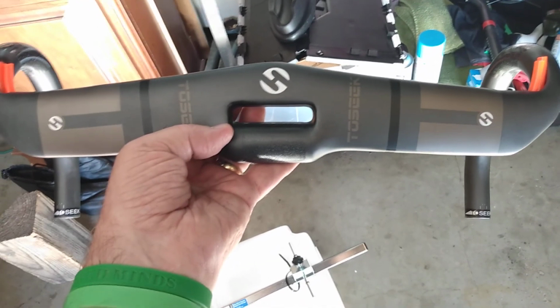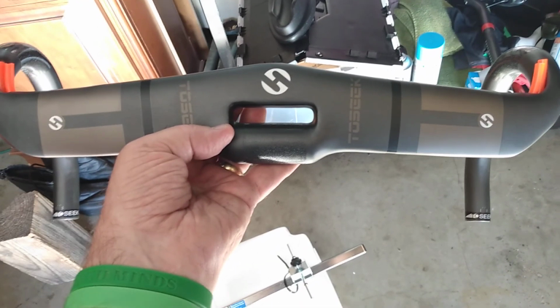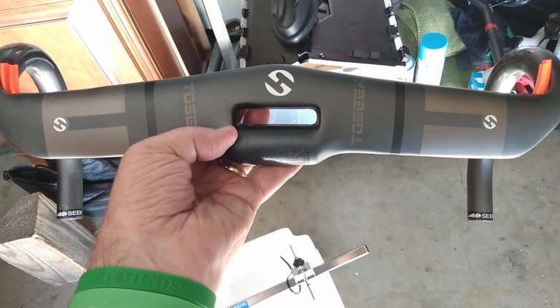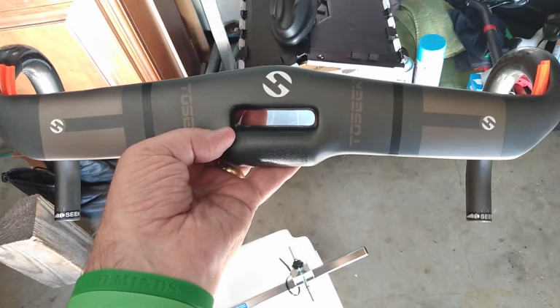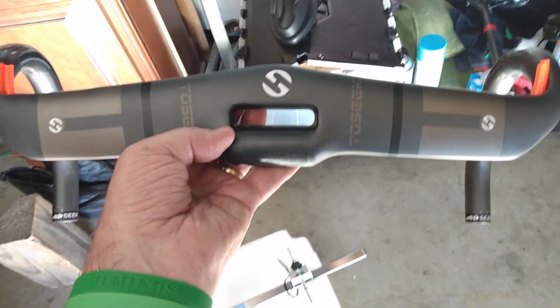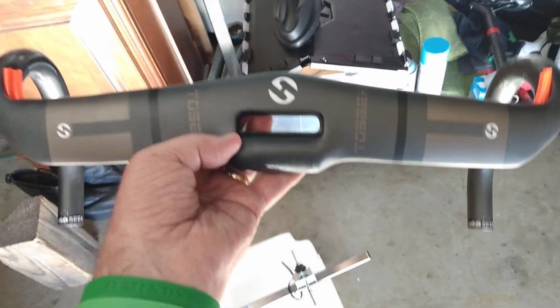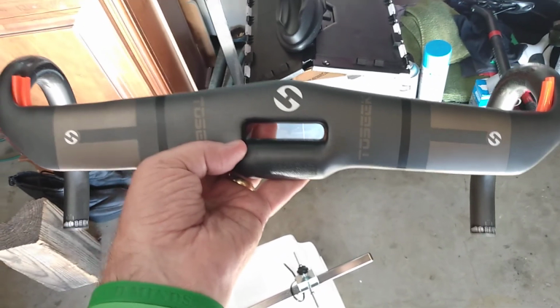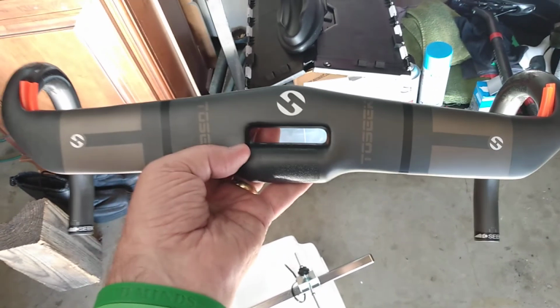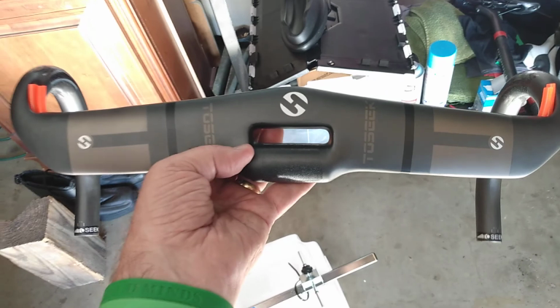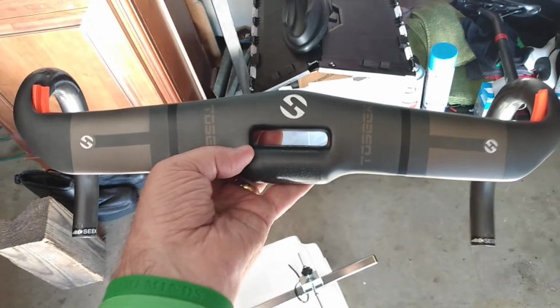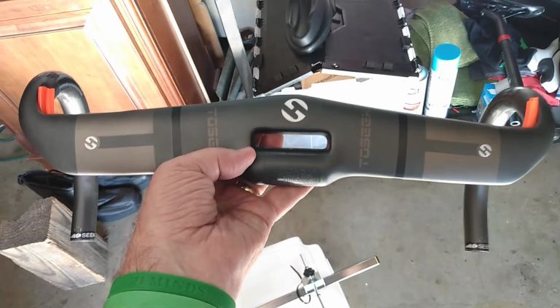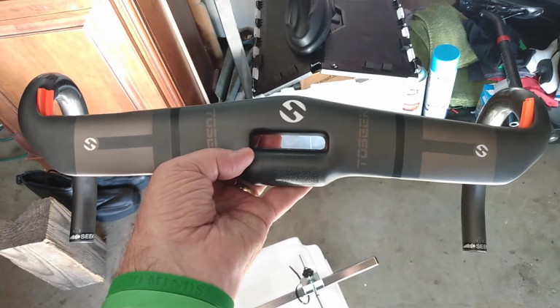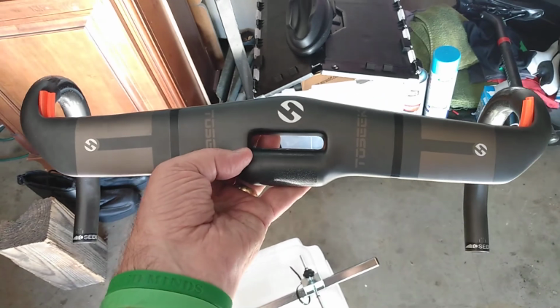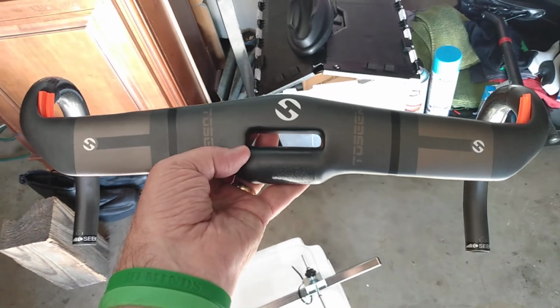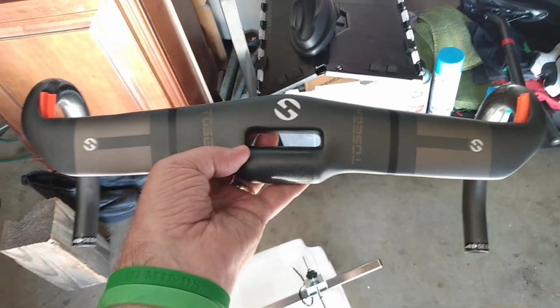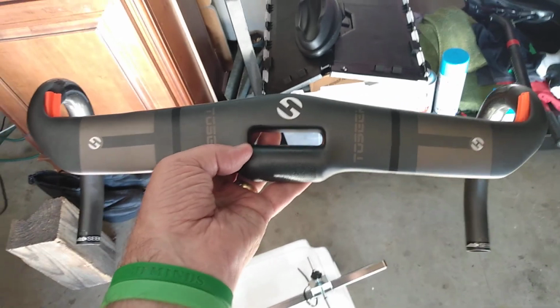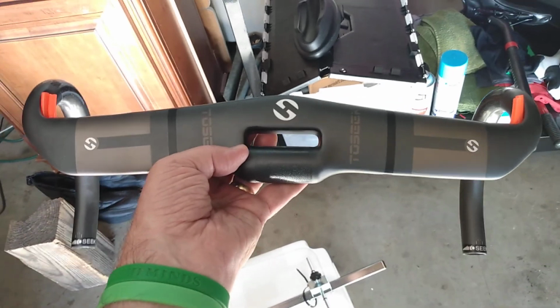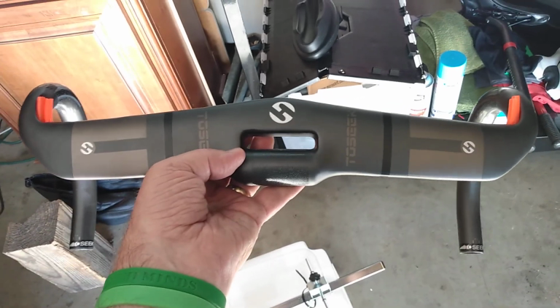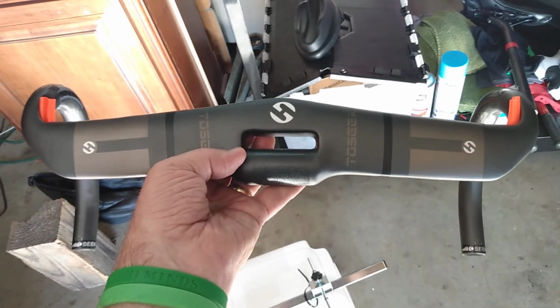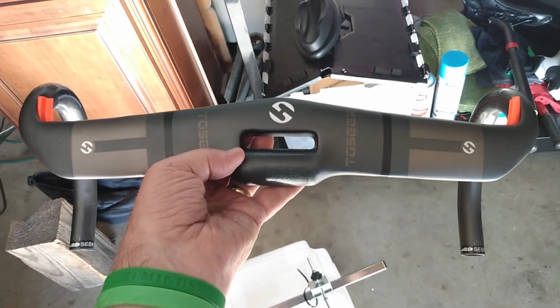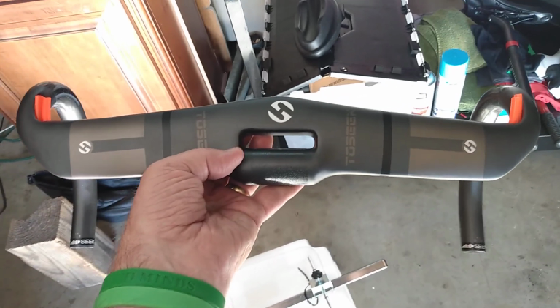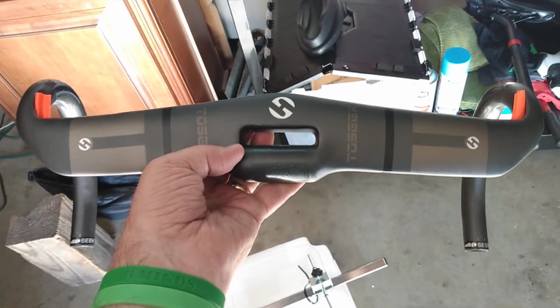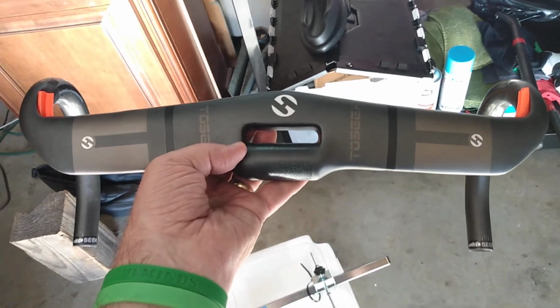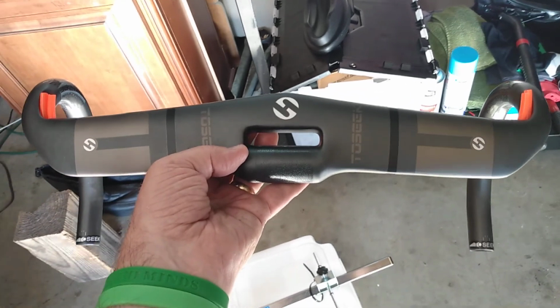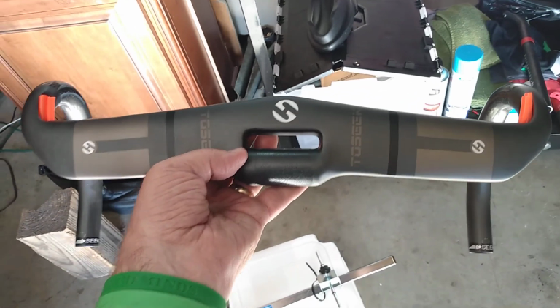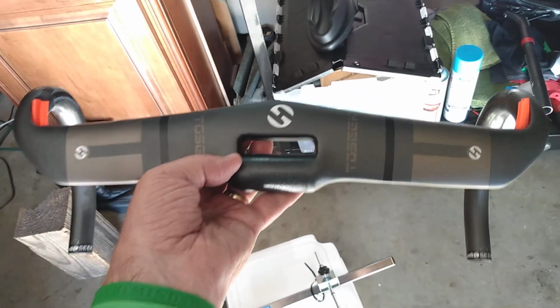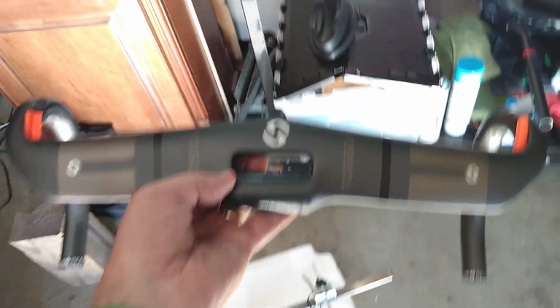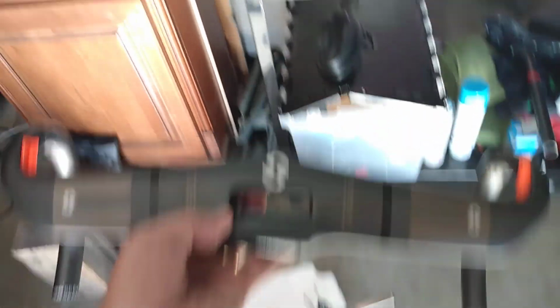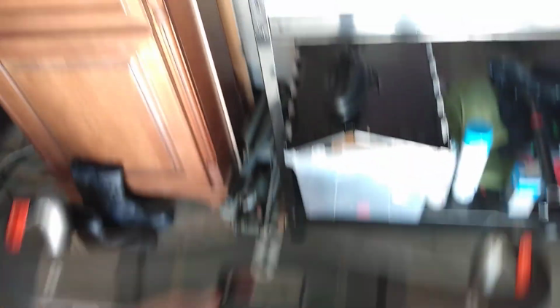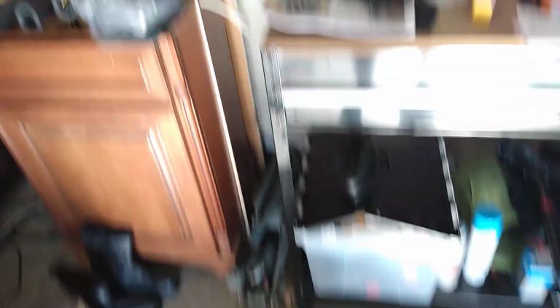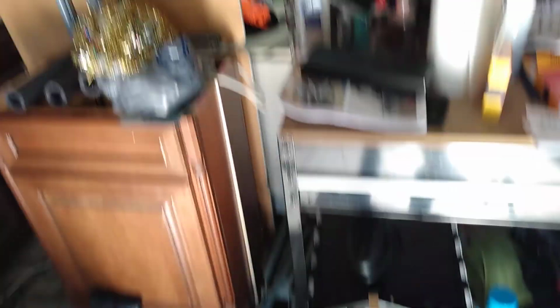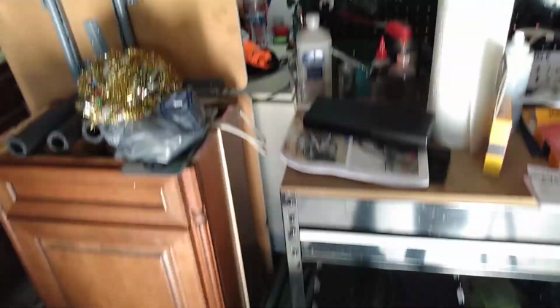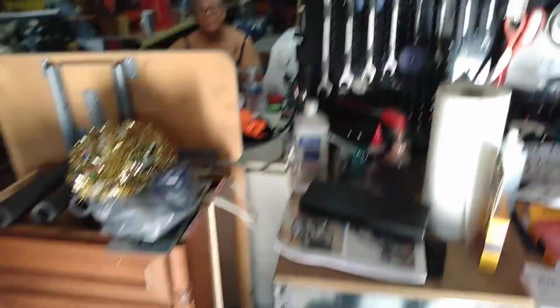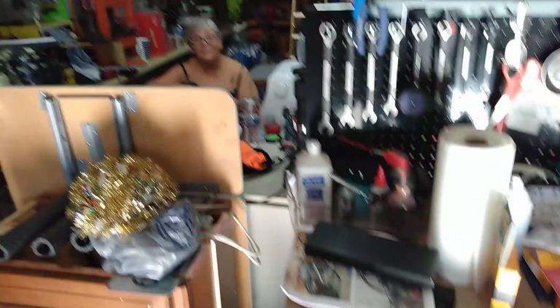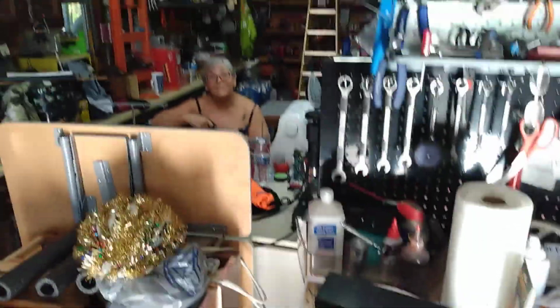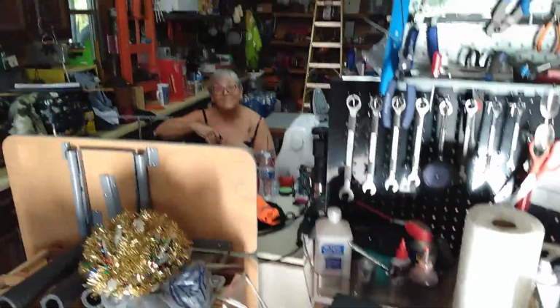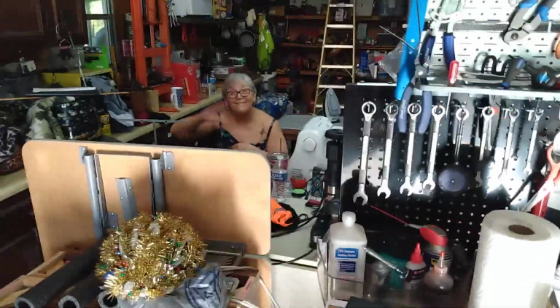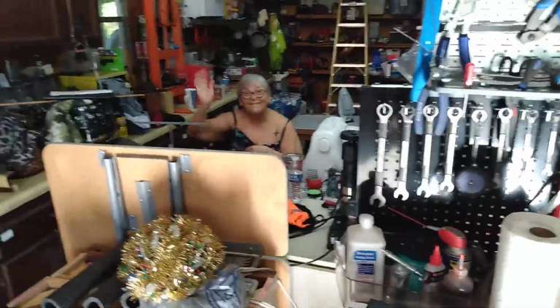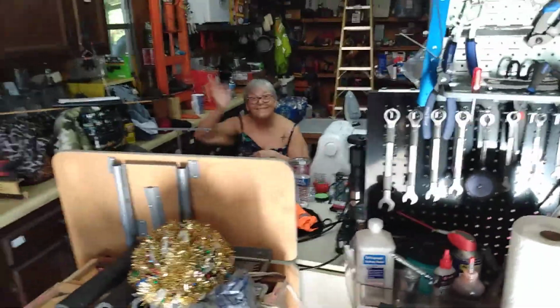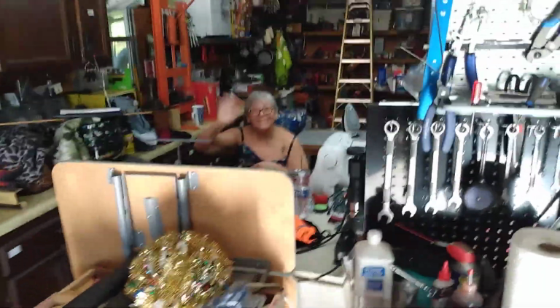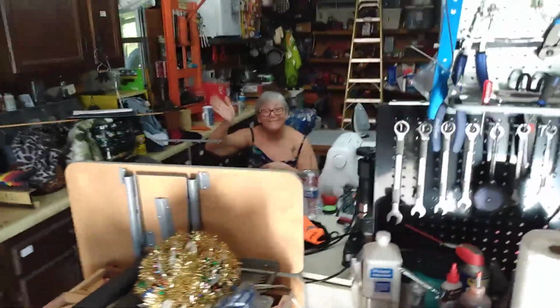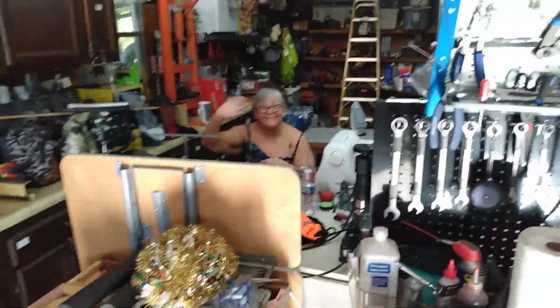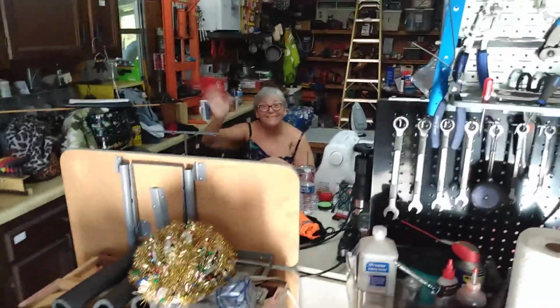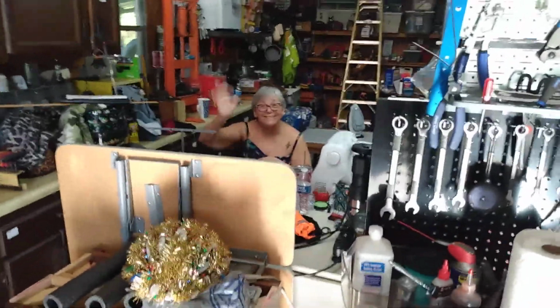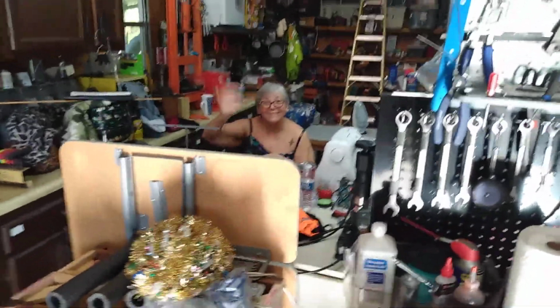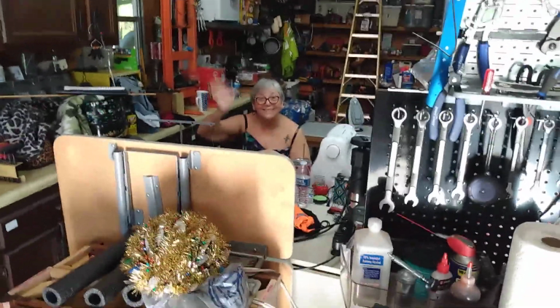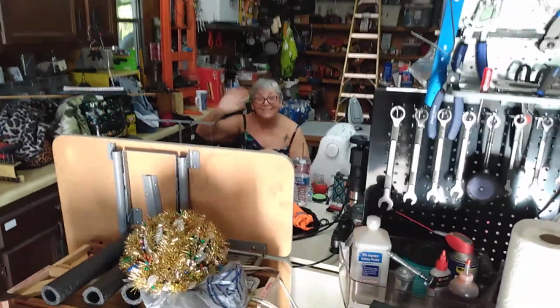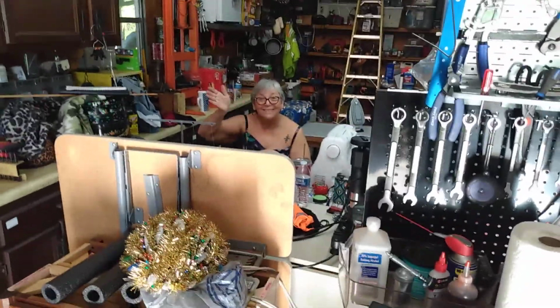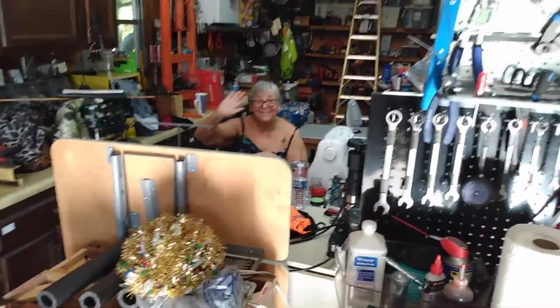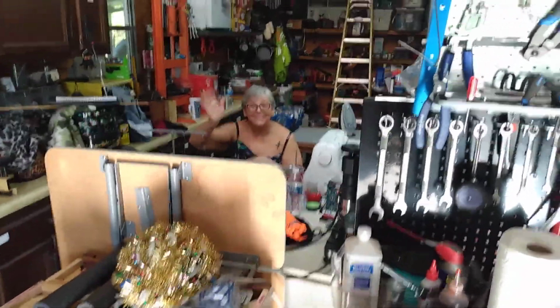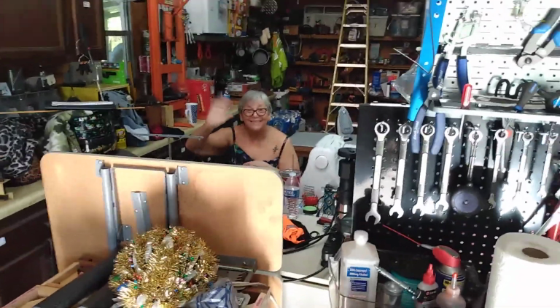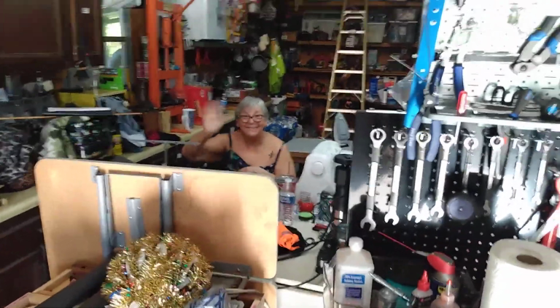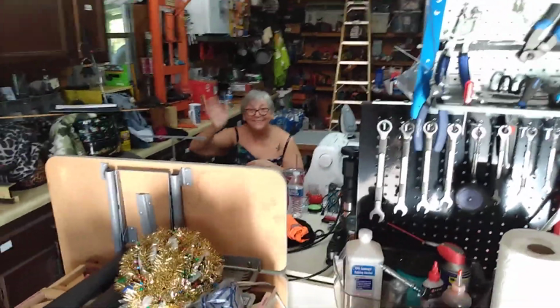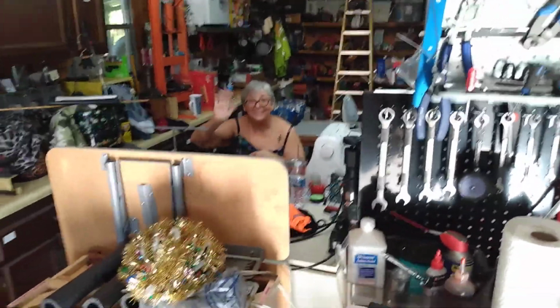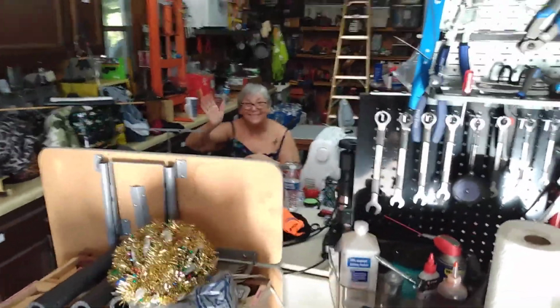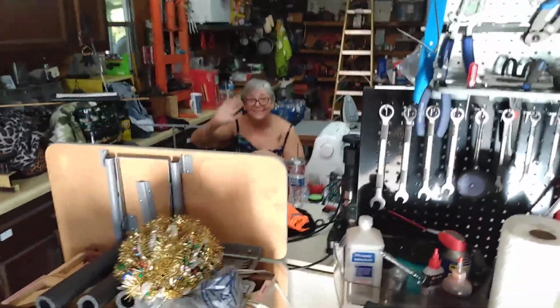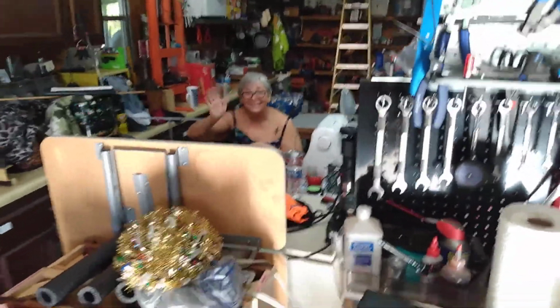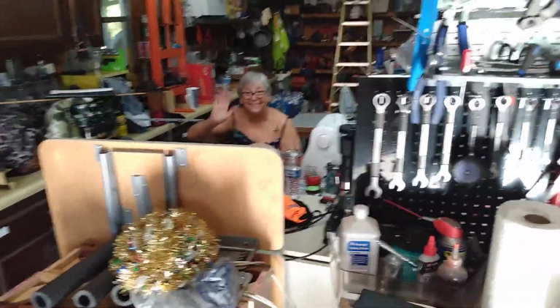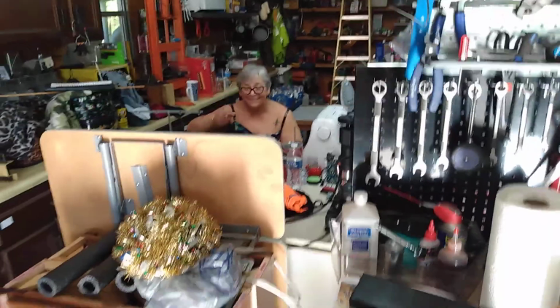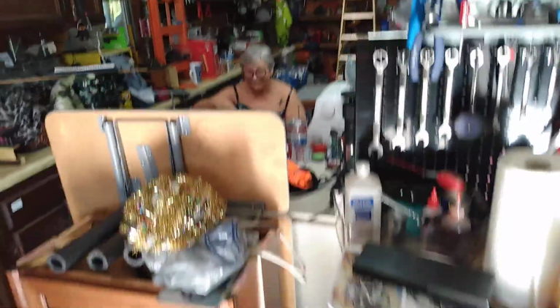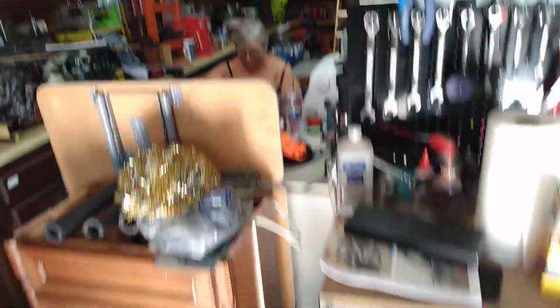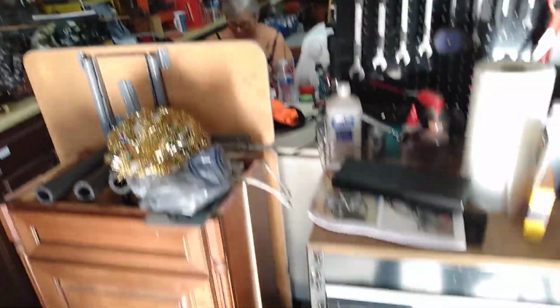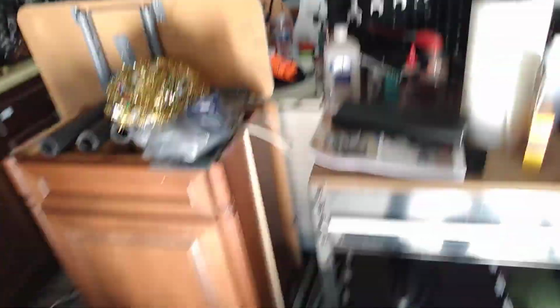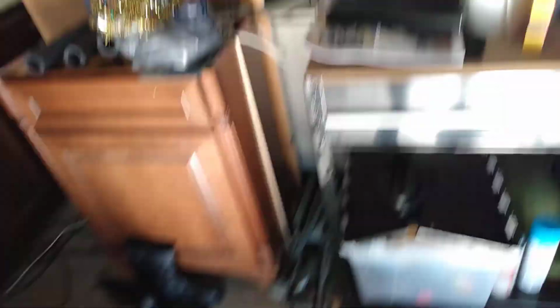Hello everybody. It's George down the workshop with the lovely Miss Jojo back there slaving away sewing.